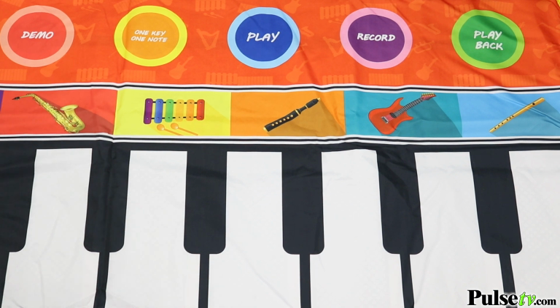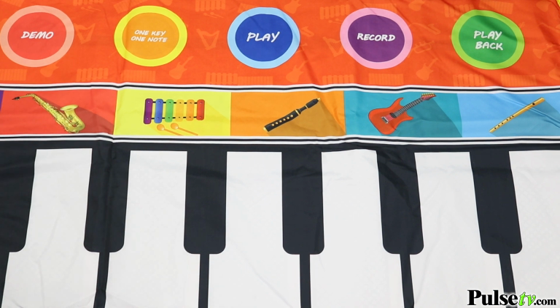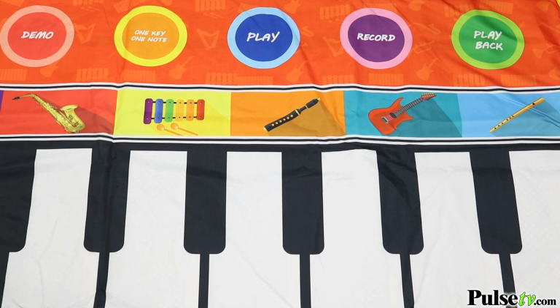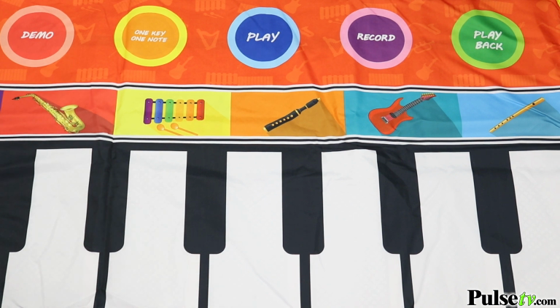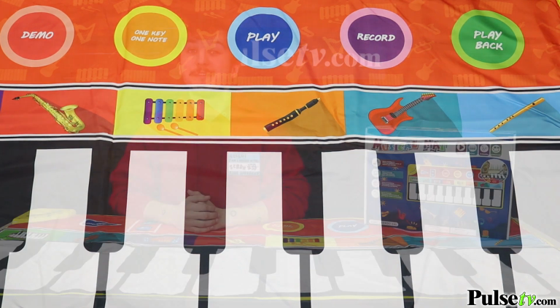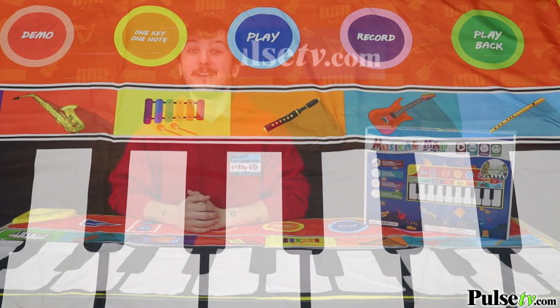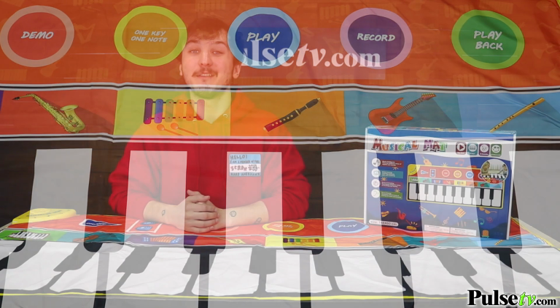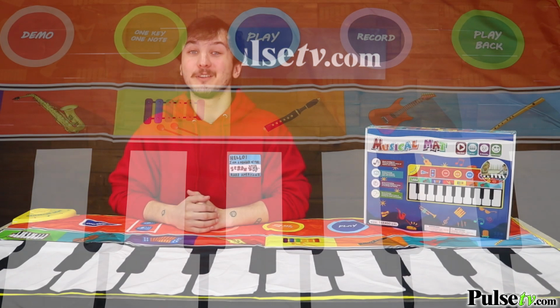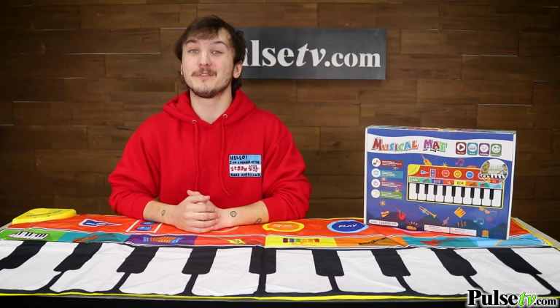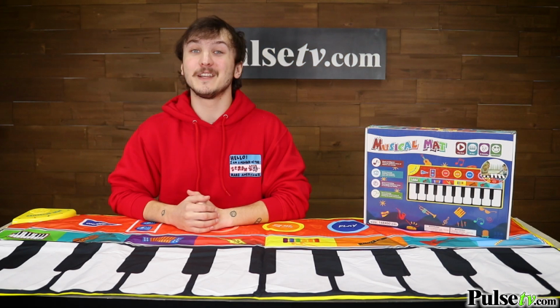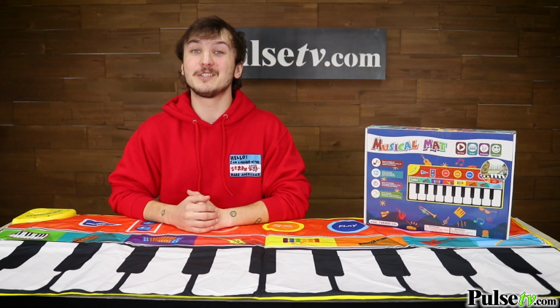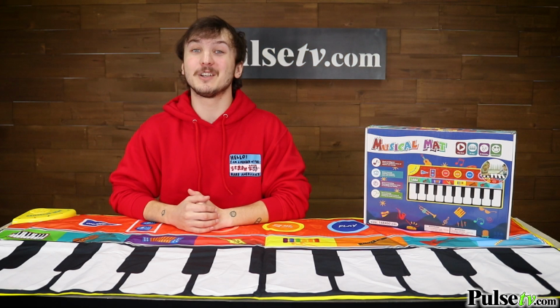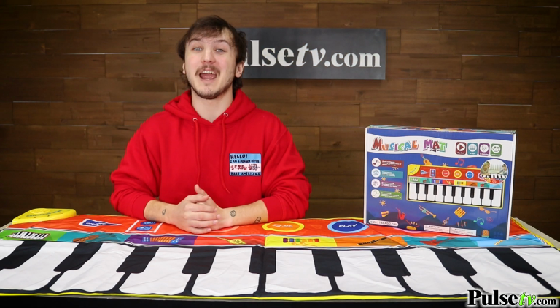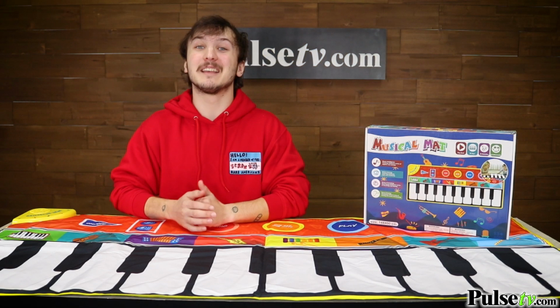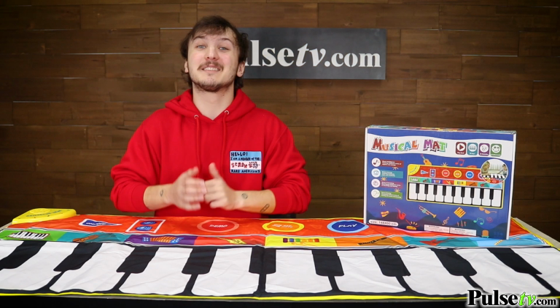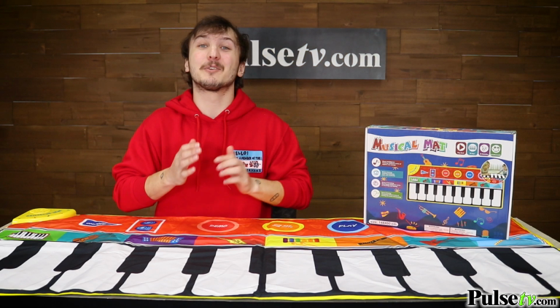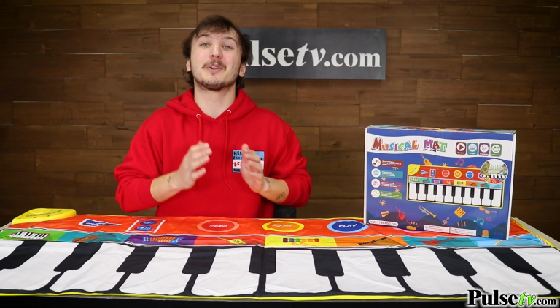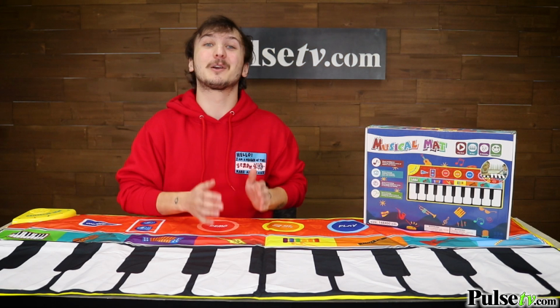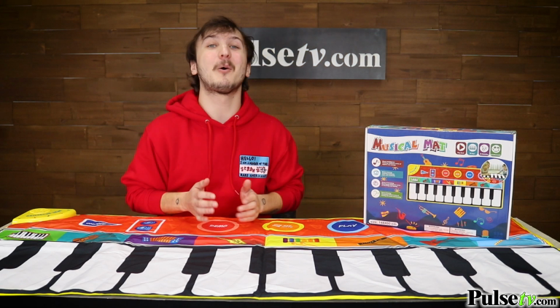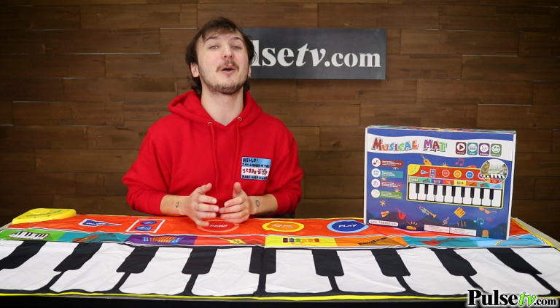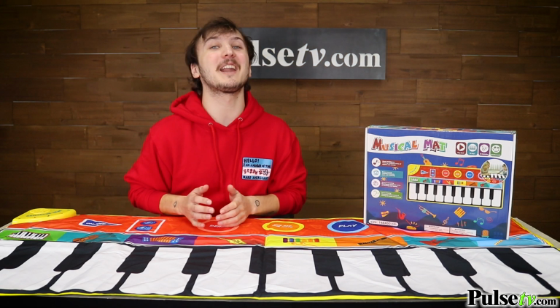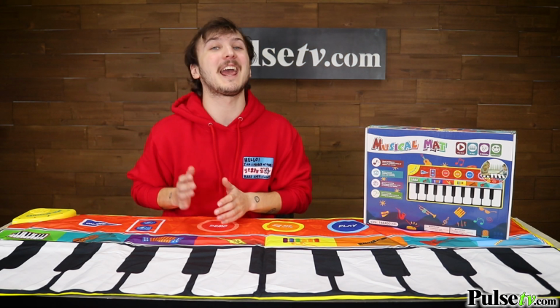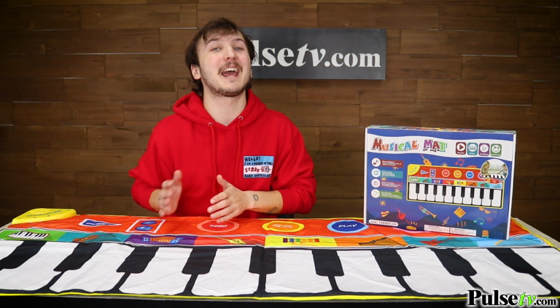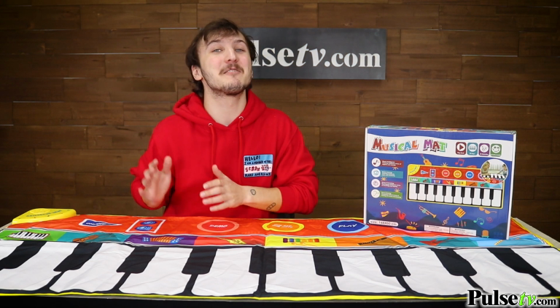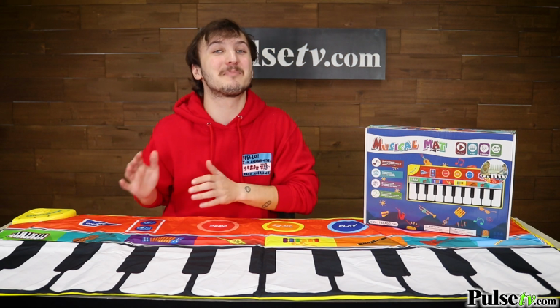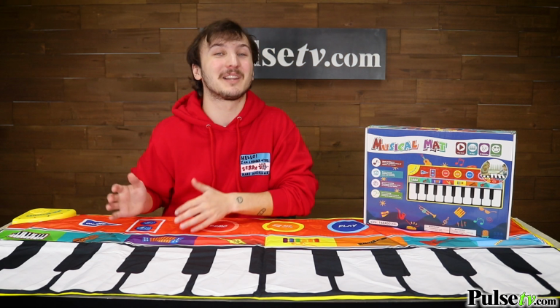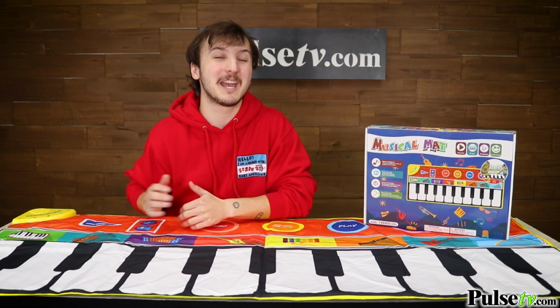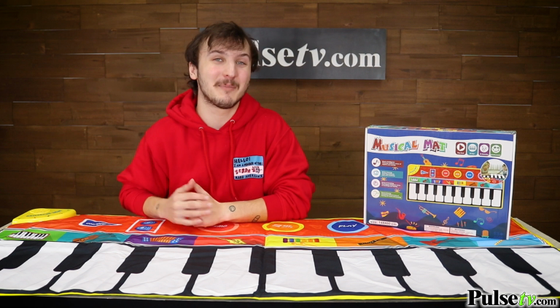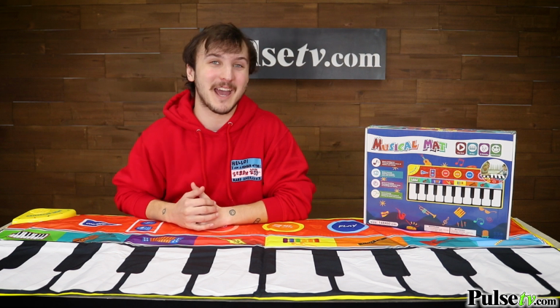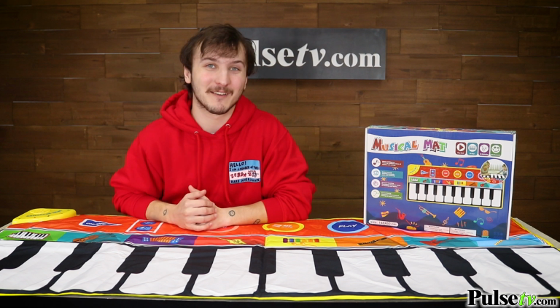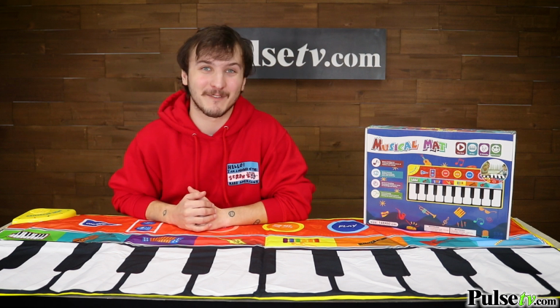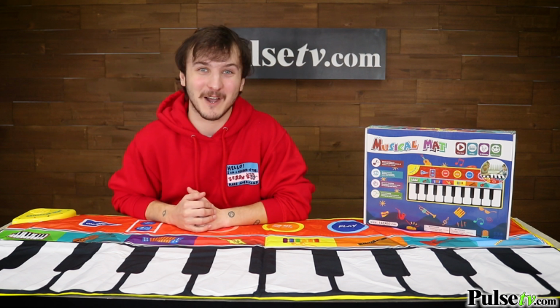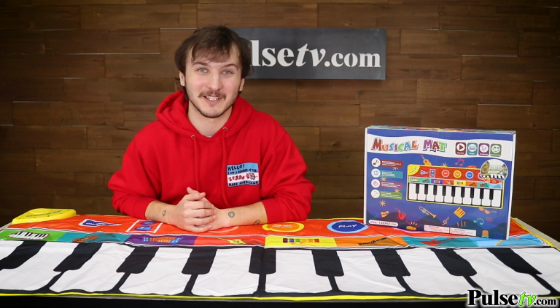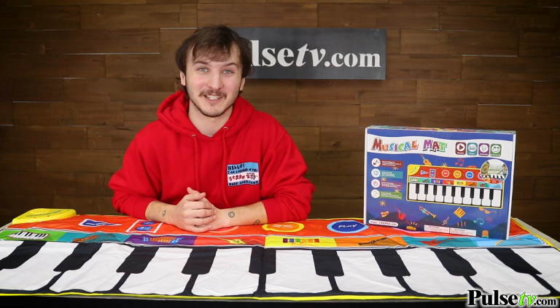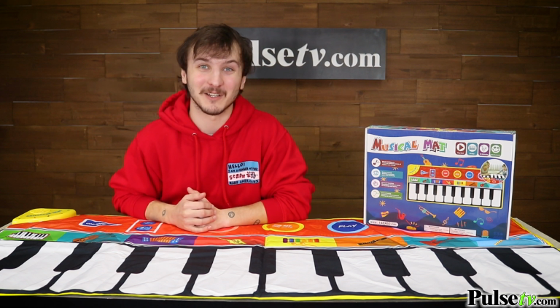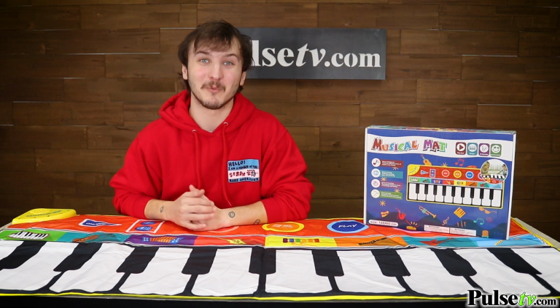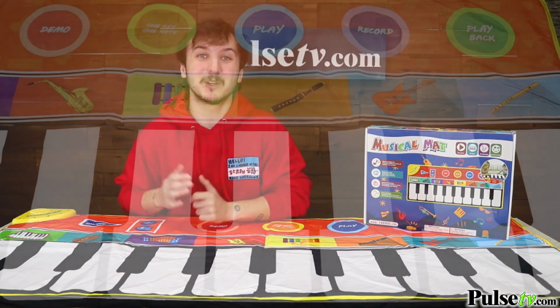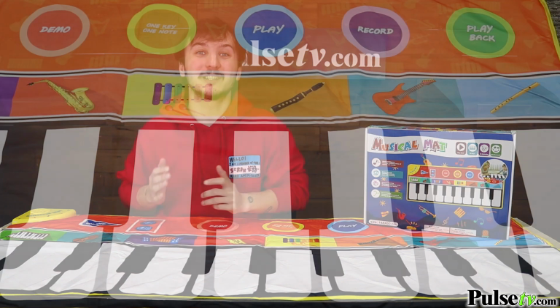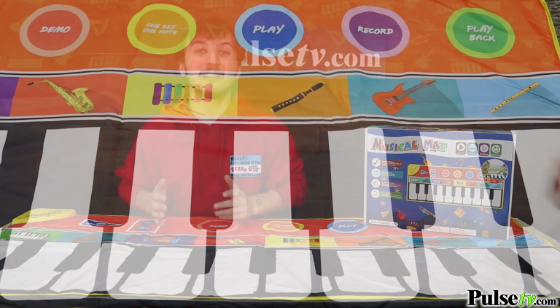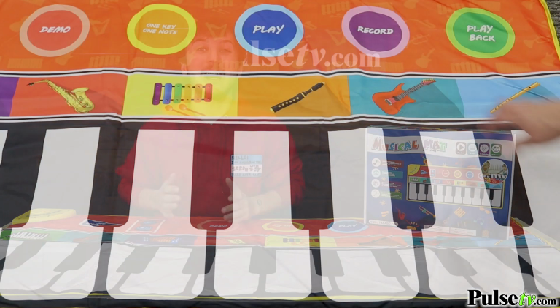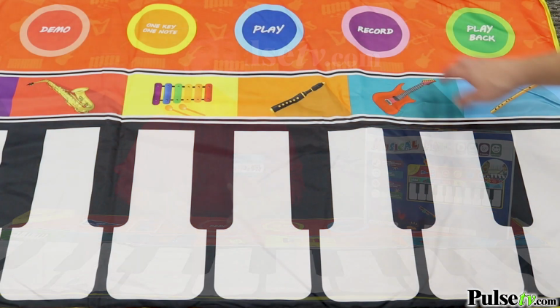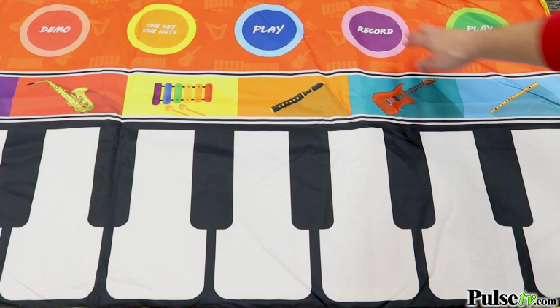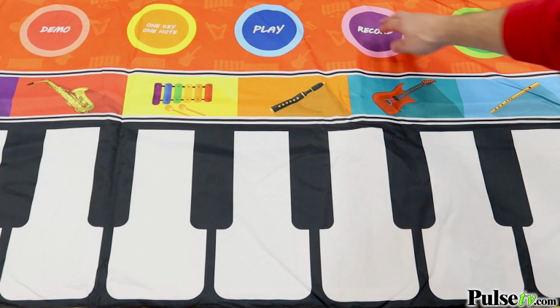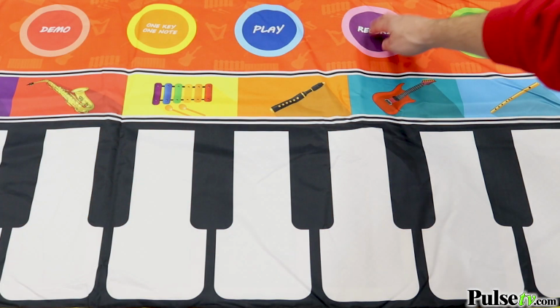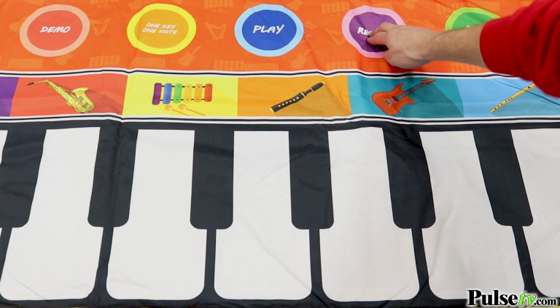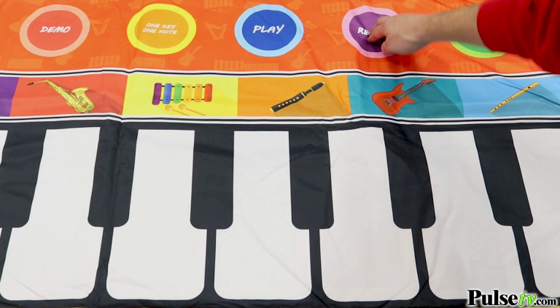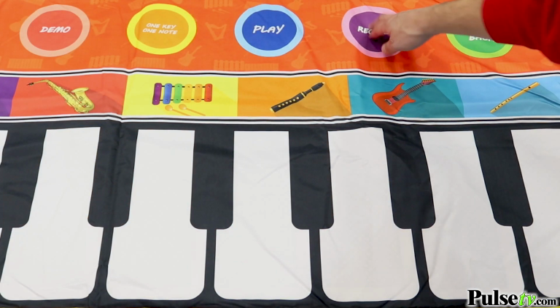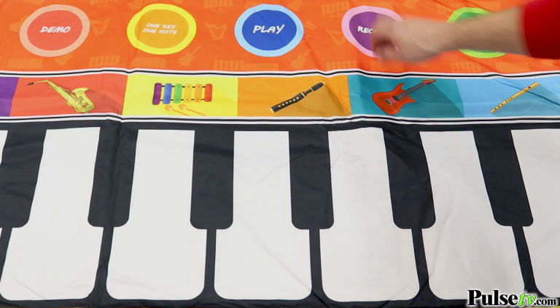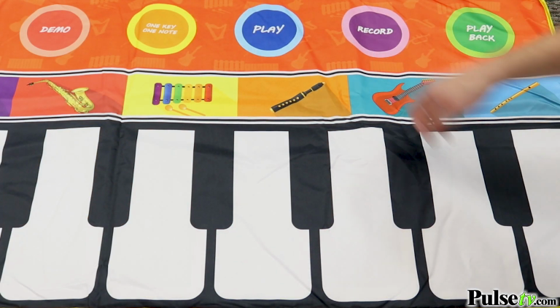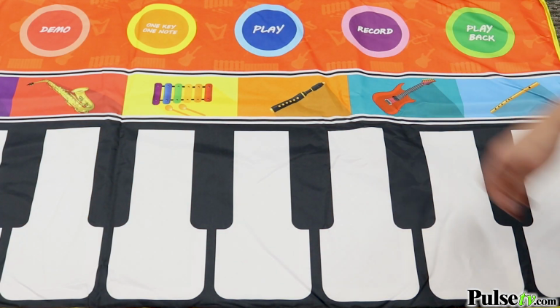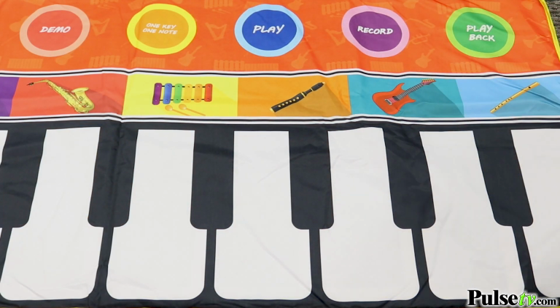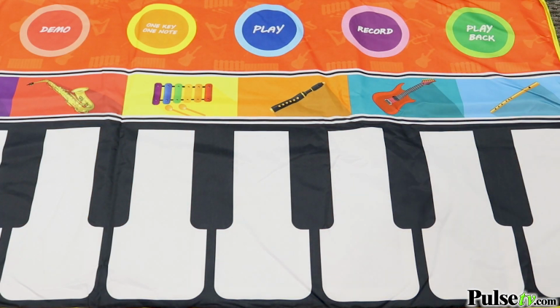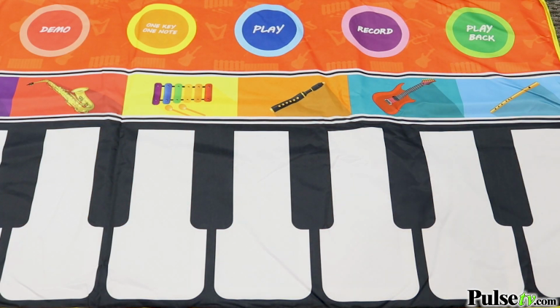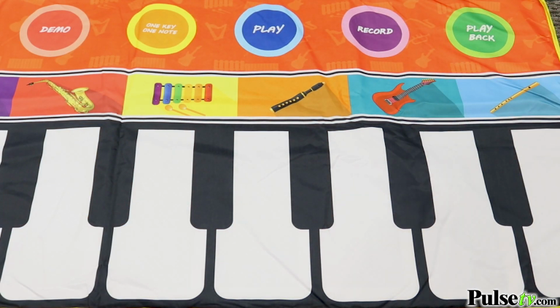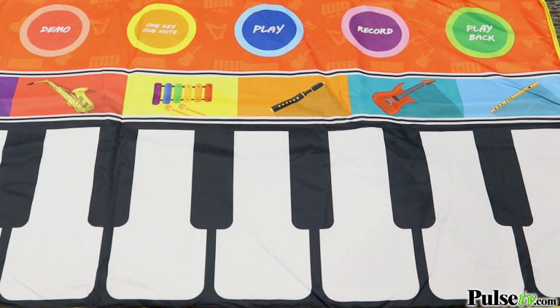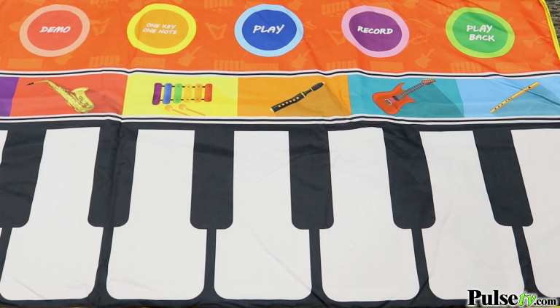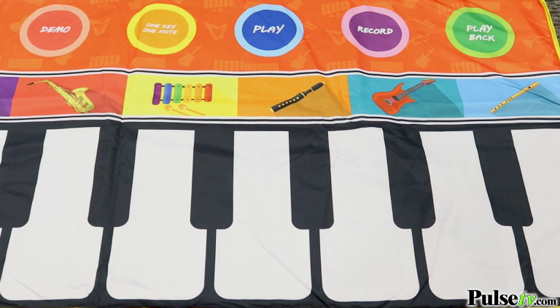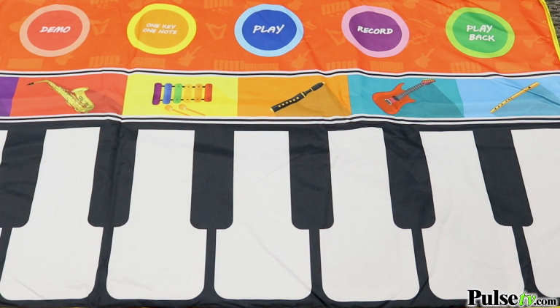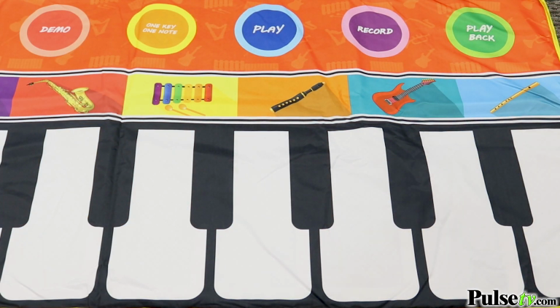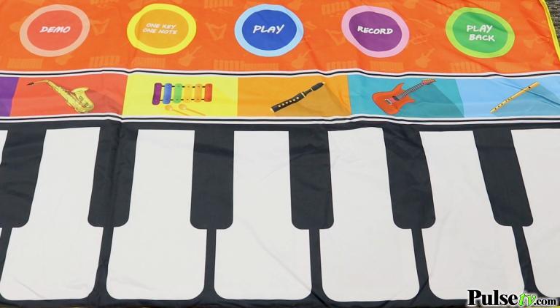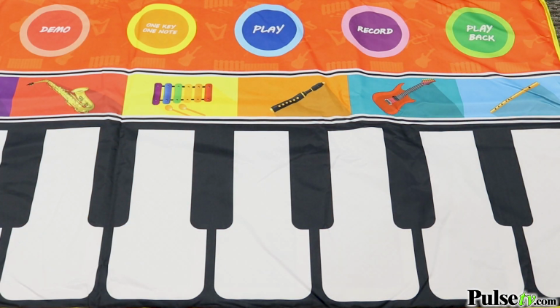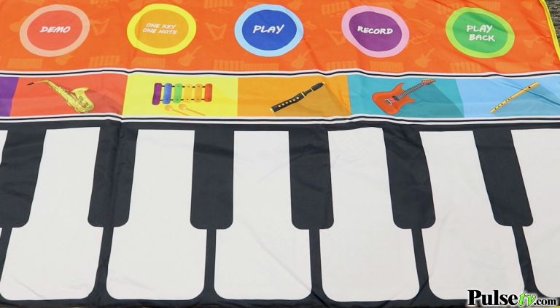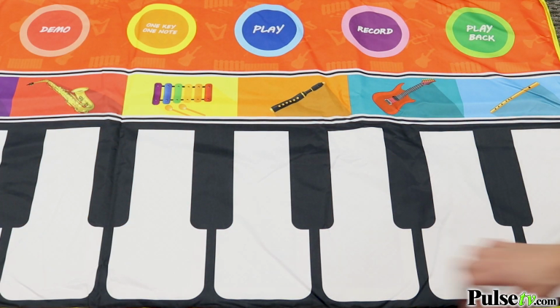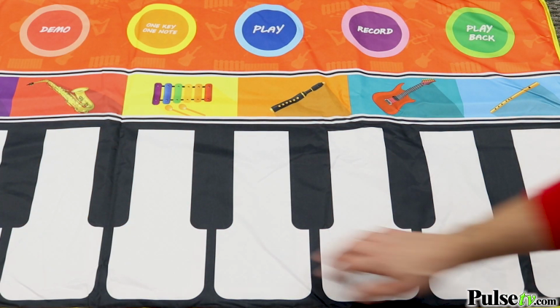My favorite feature is the record and playback function, which allows you to record a melody and then play it back.